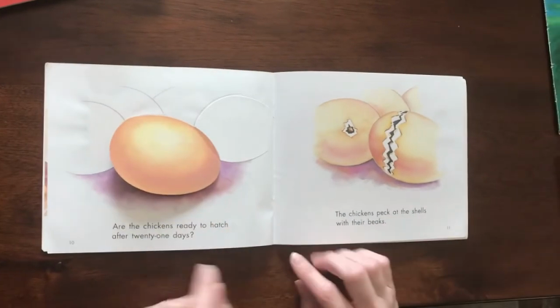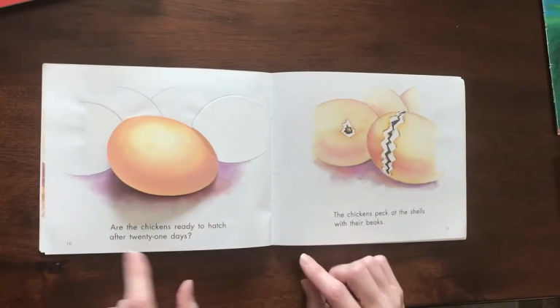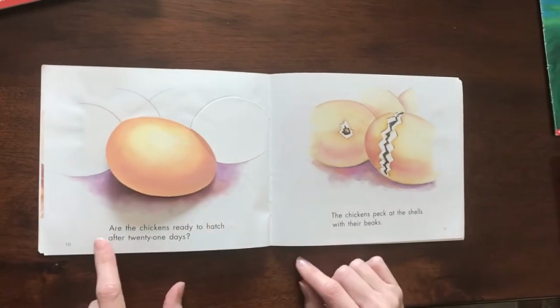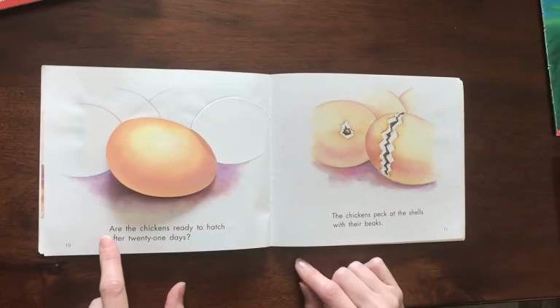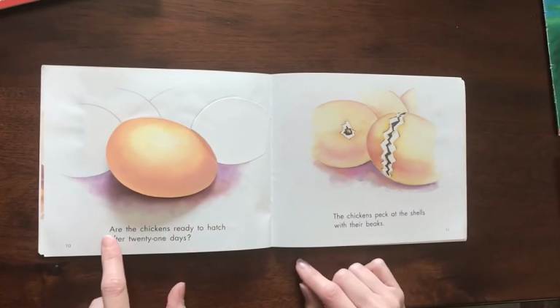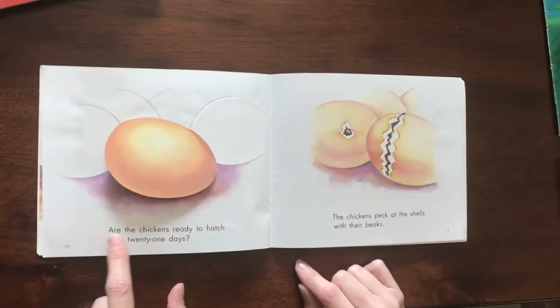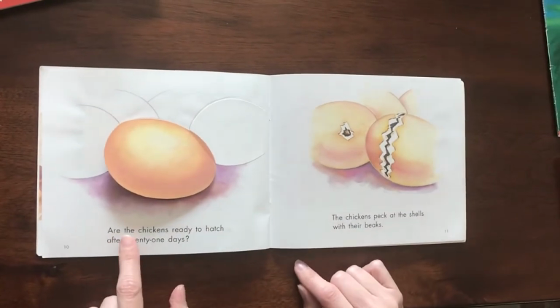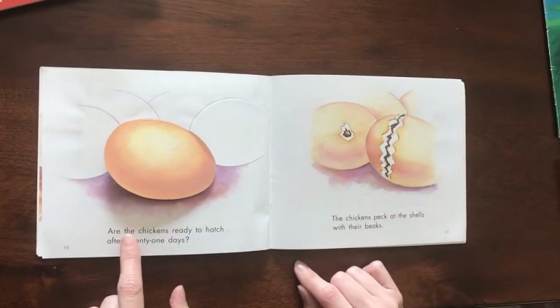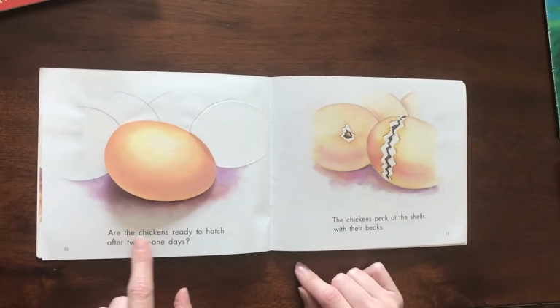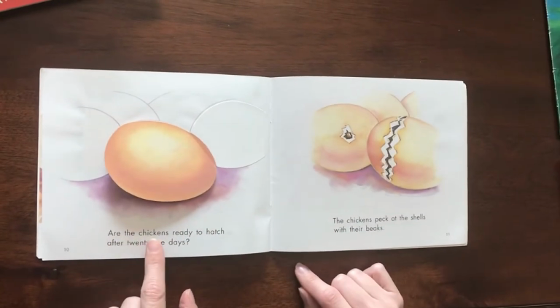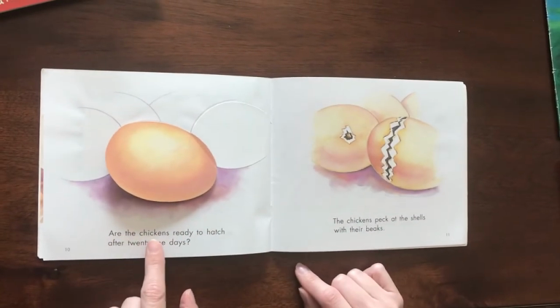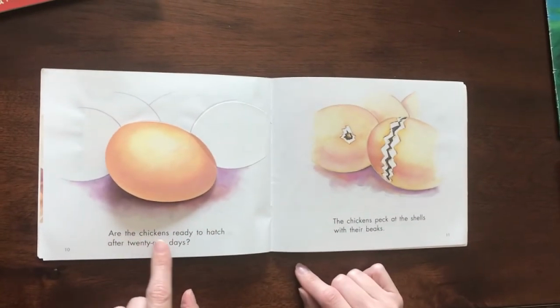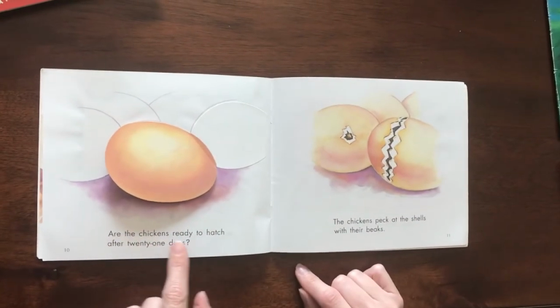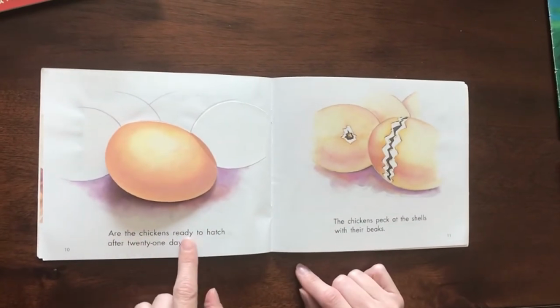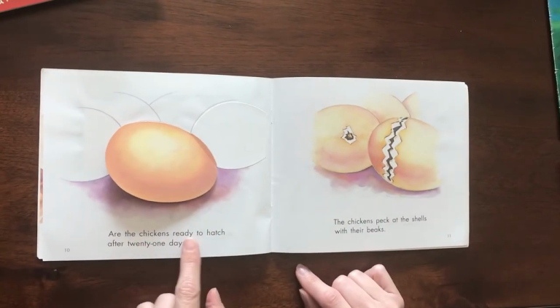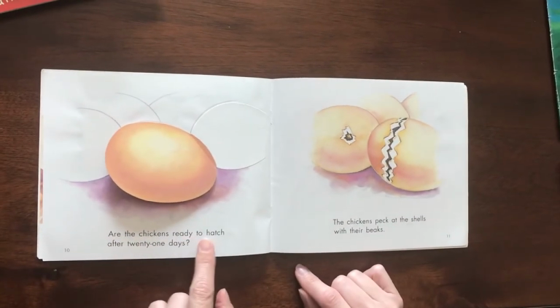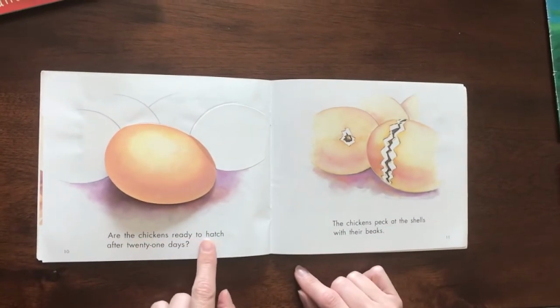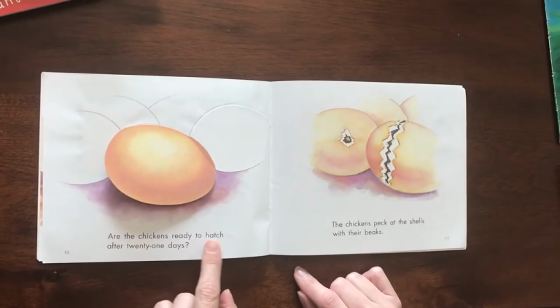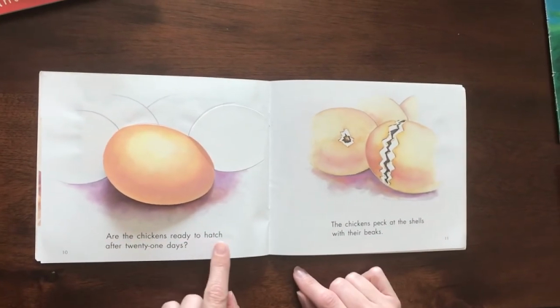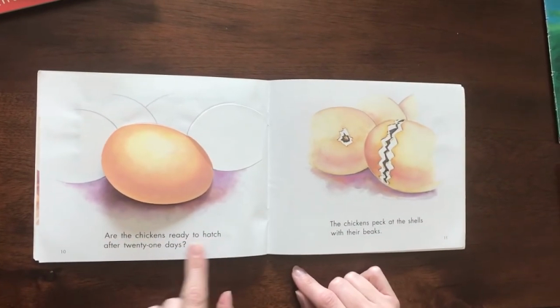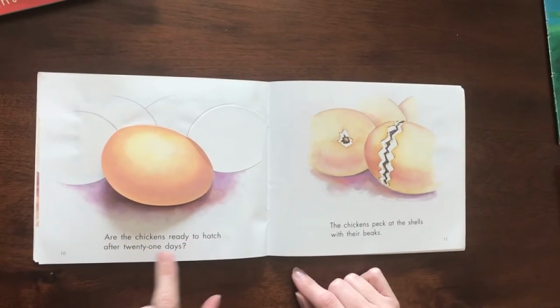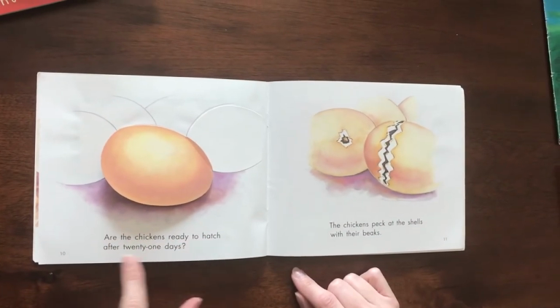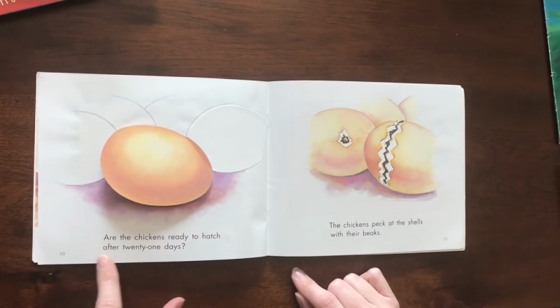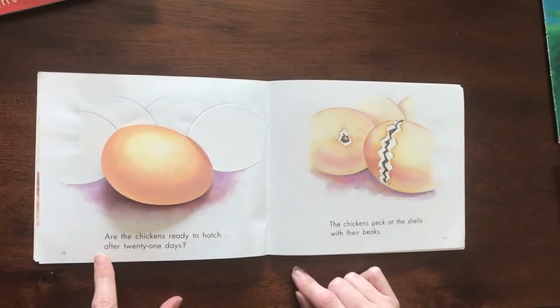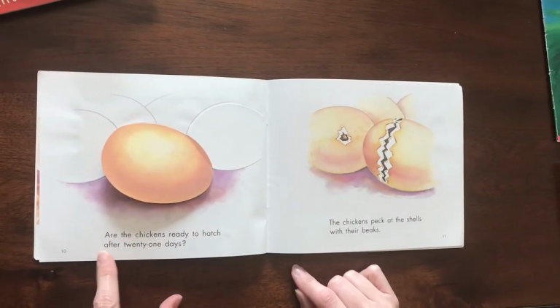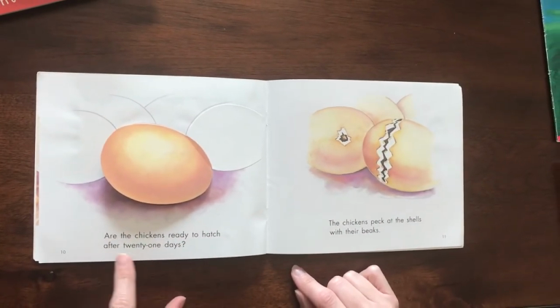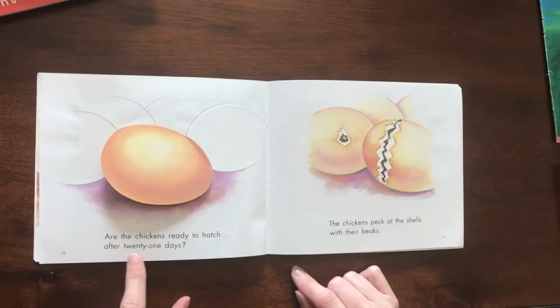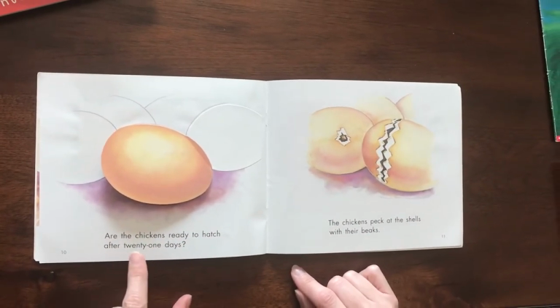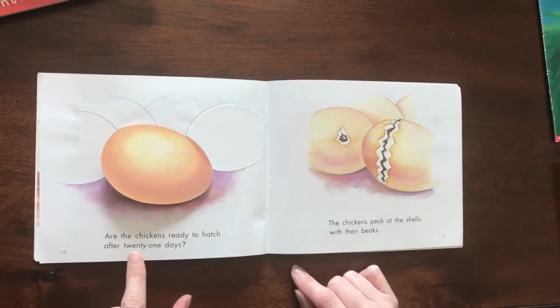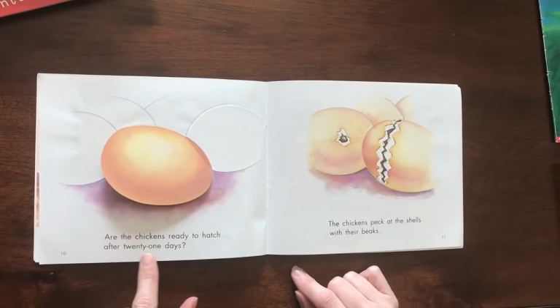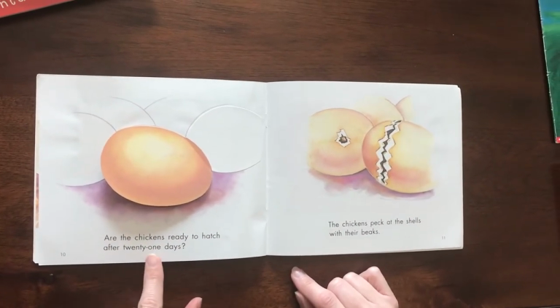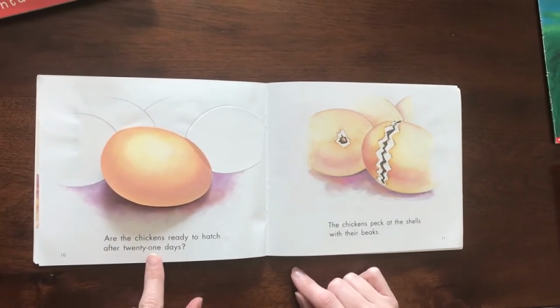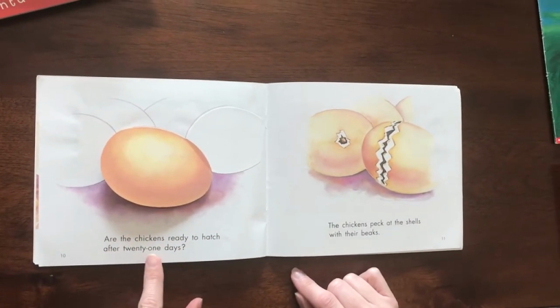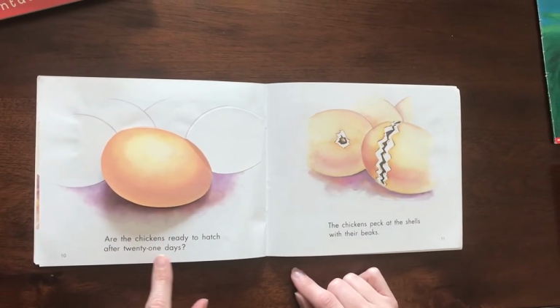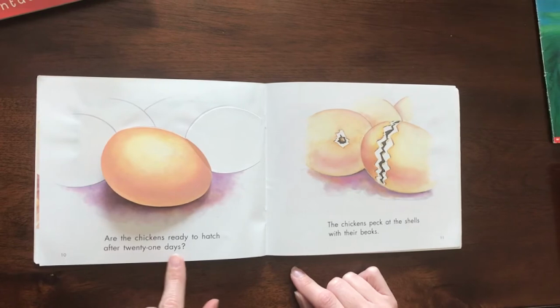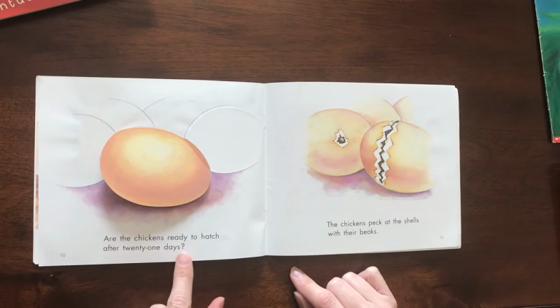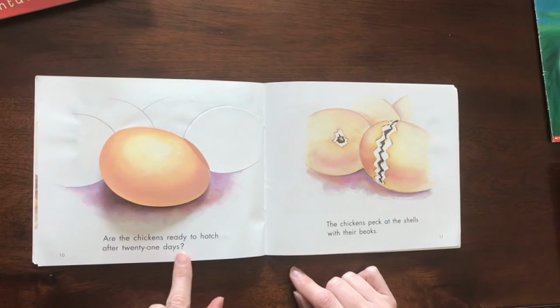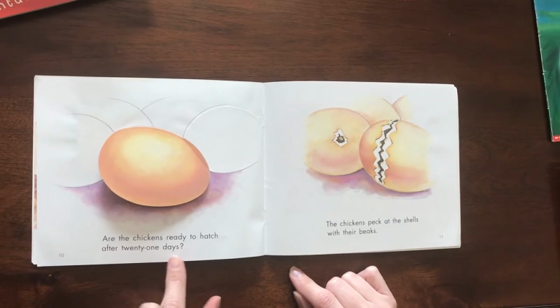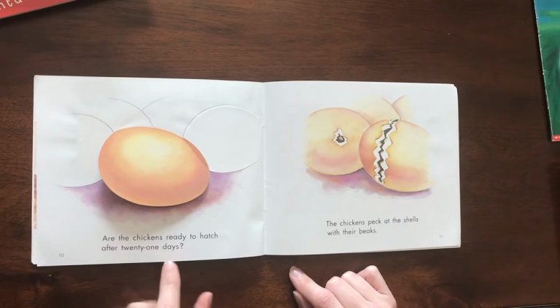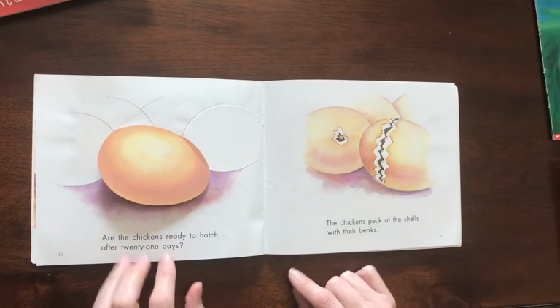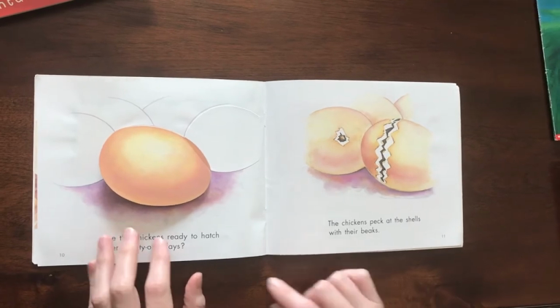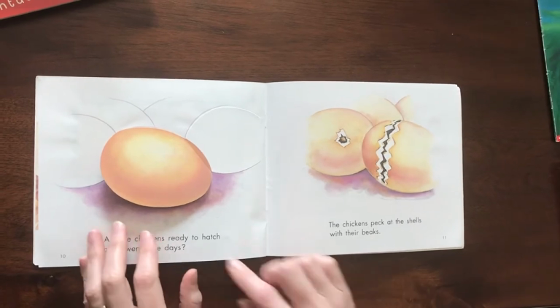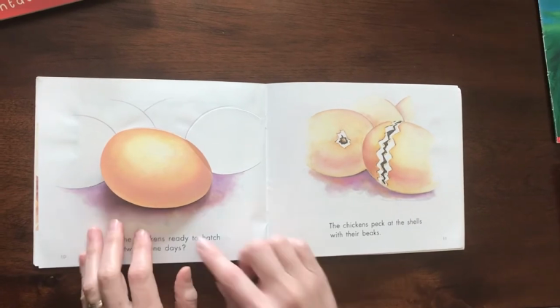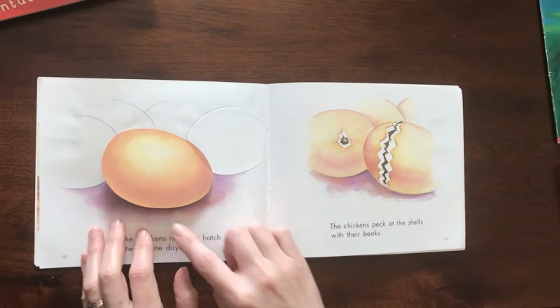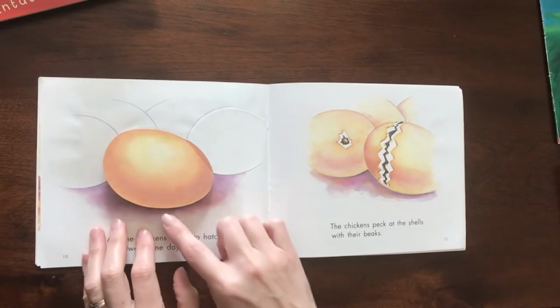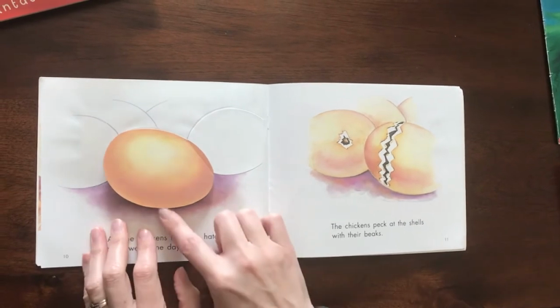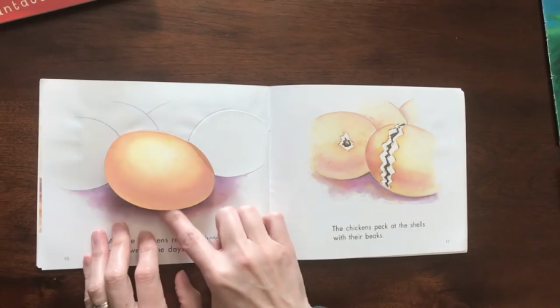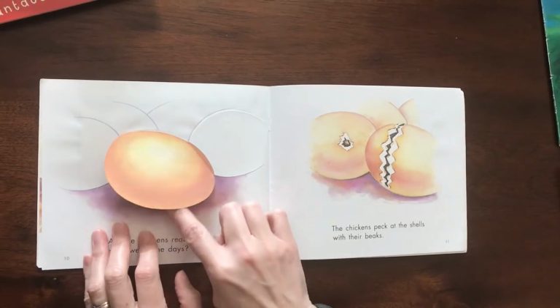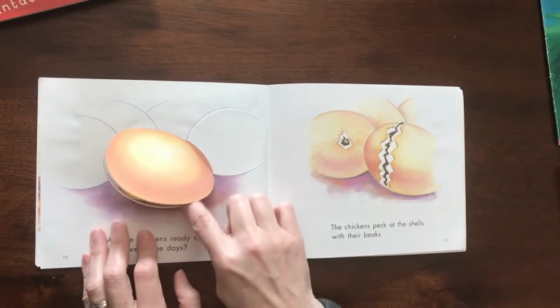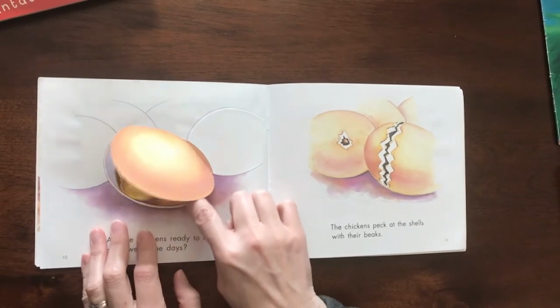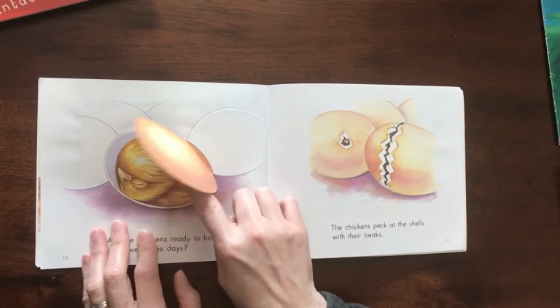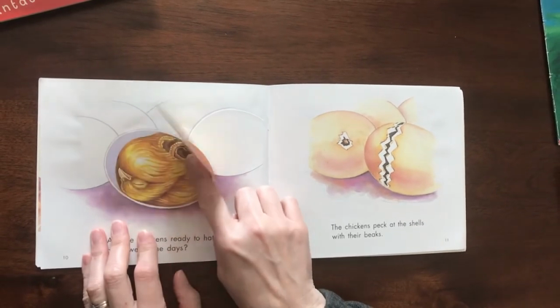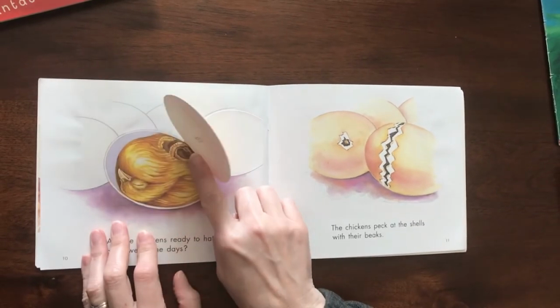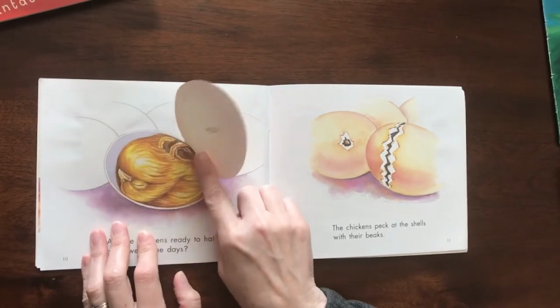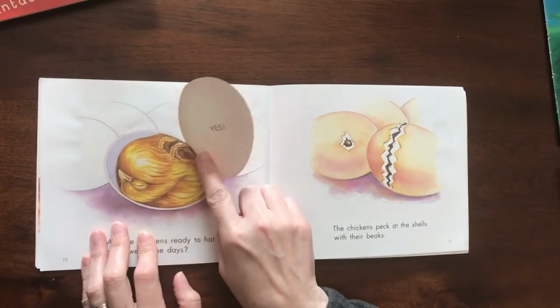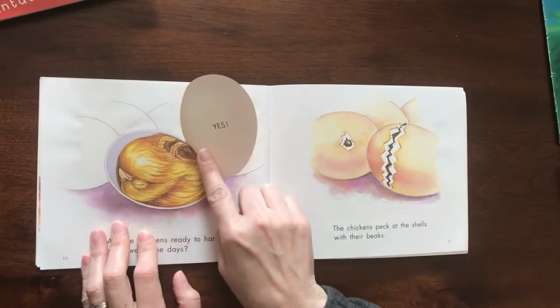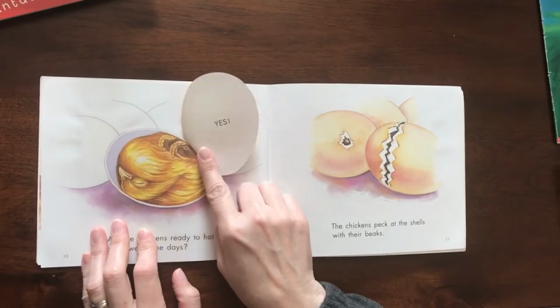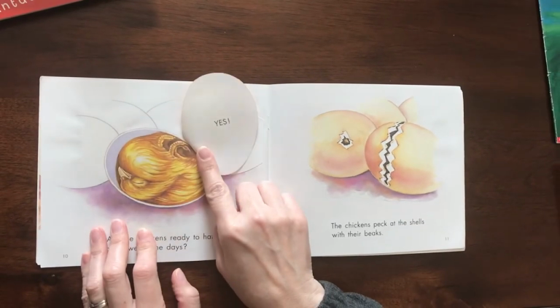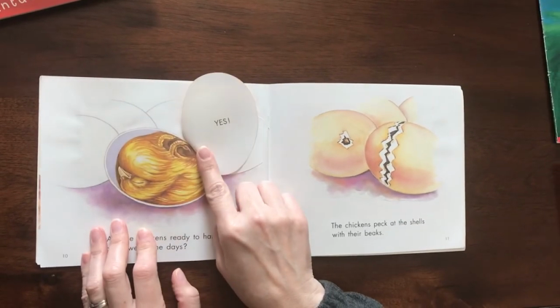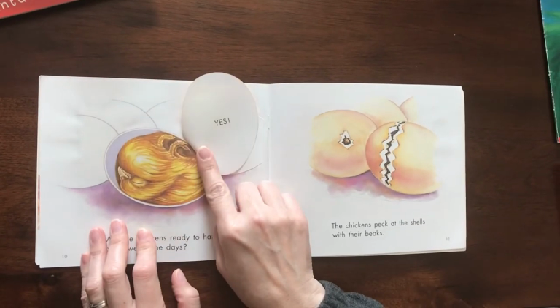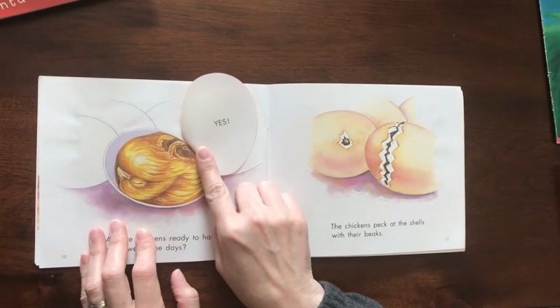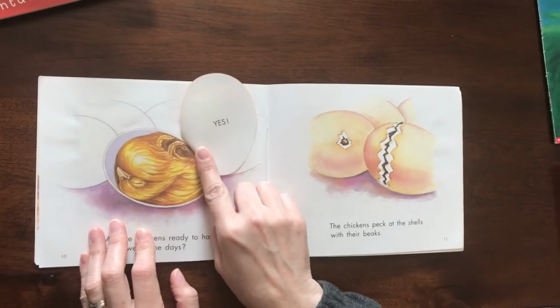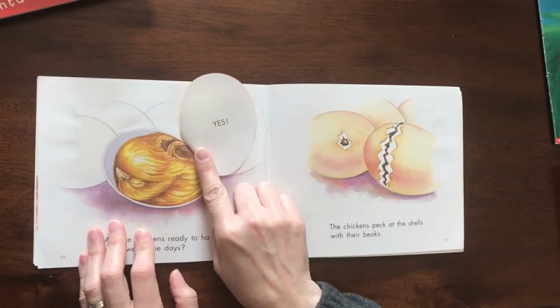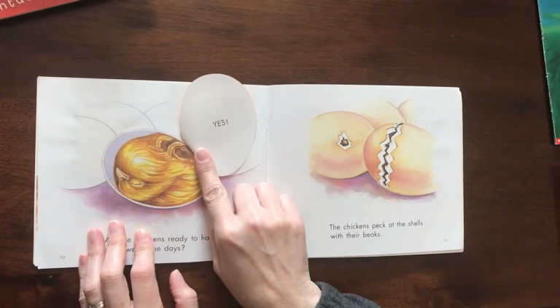Are the chickens ready to hatch after twenty-one days? Yes.